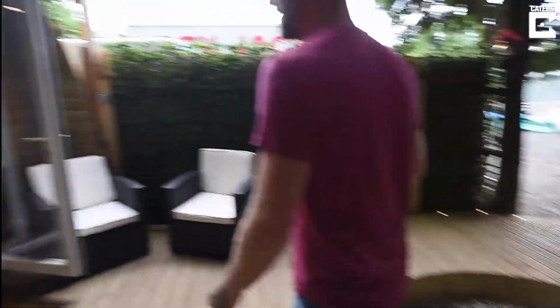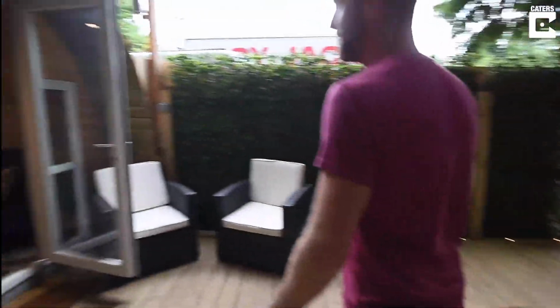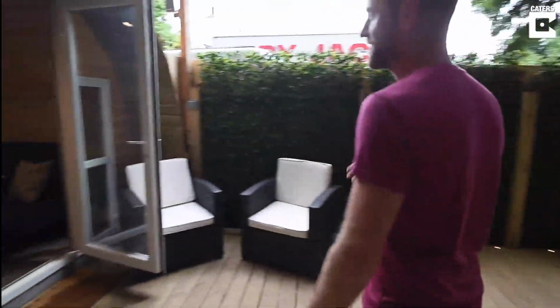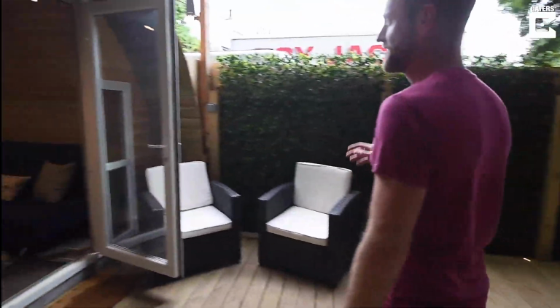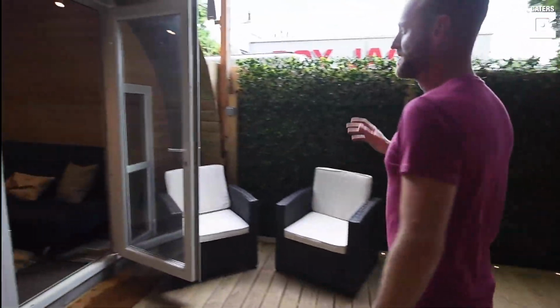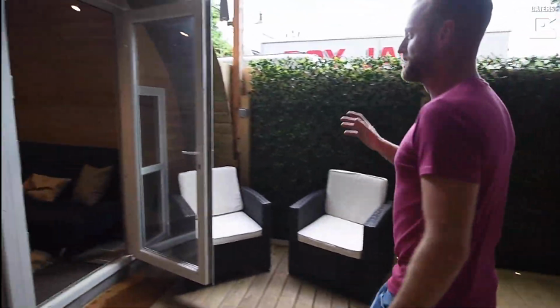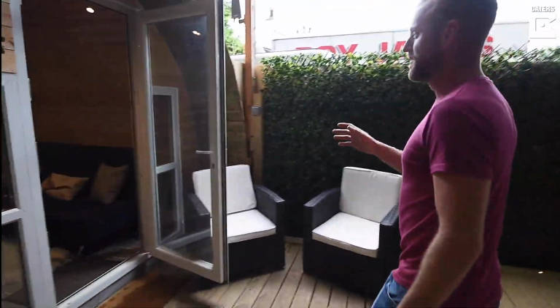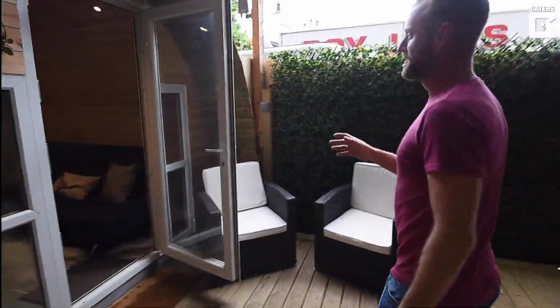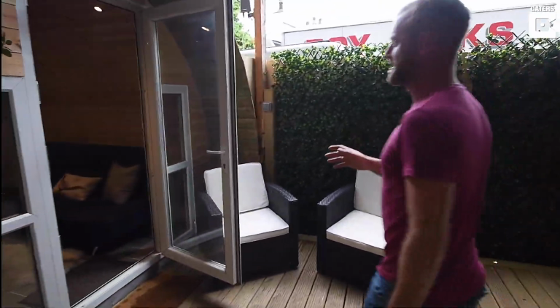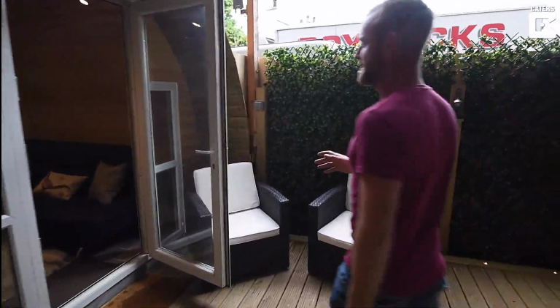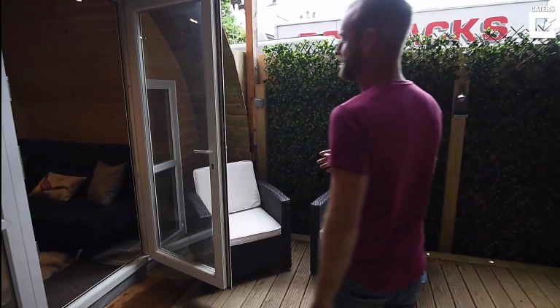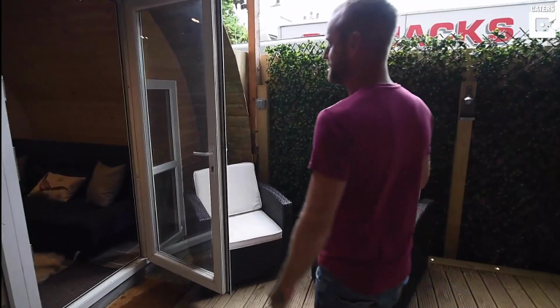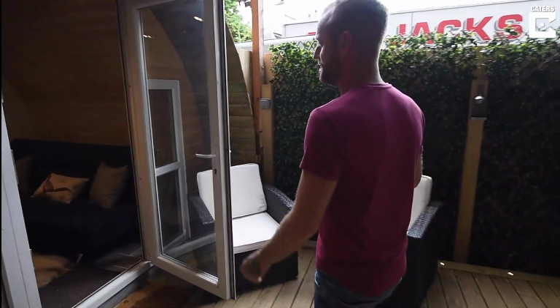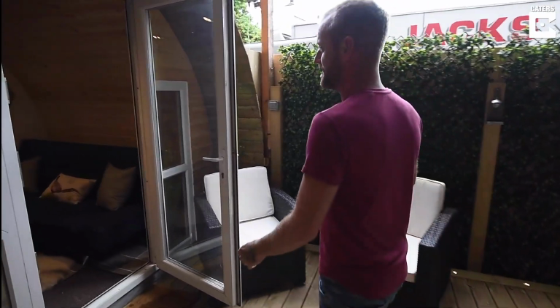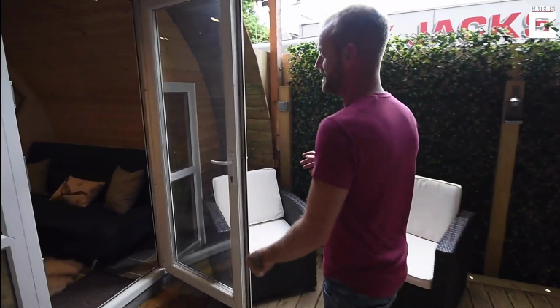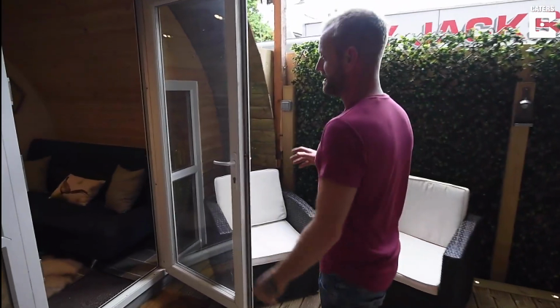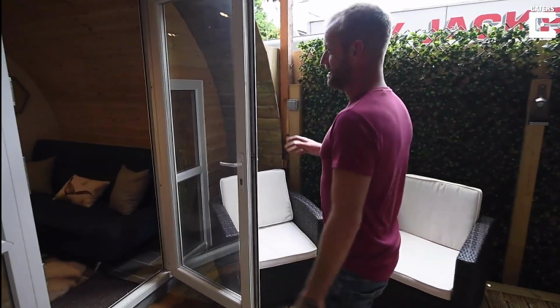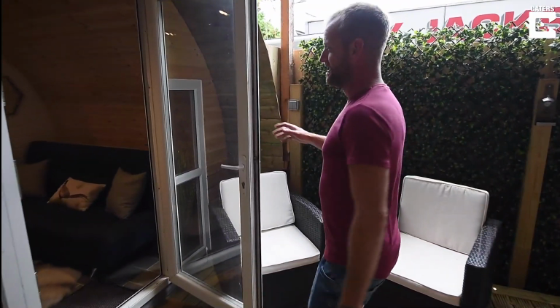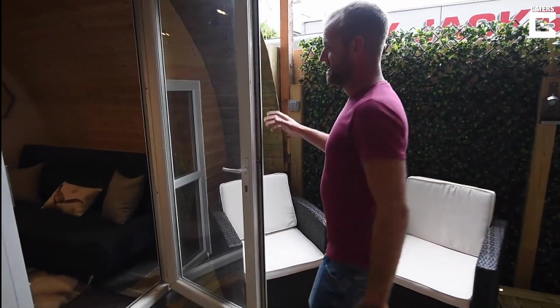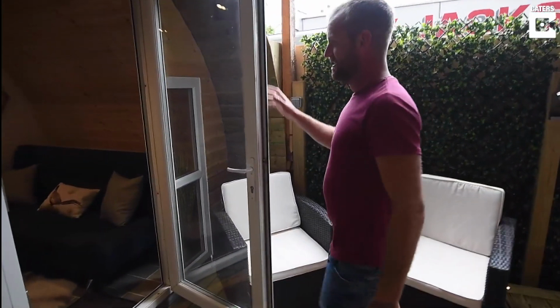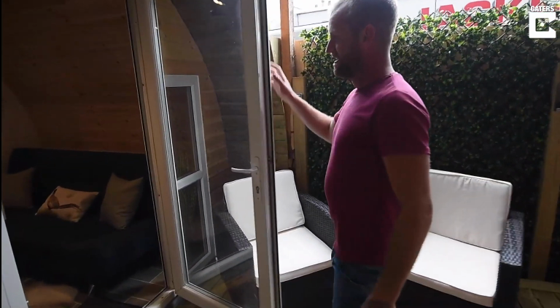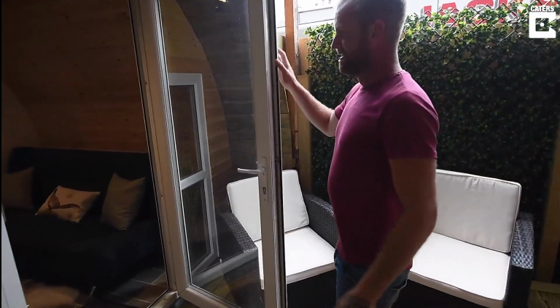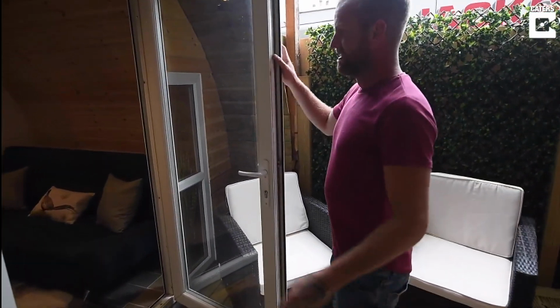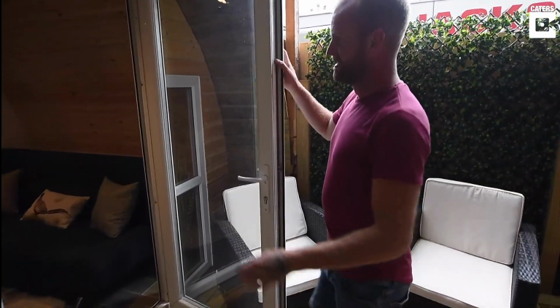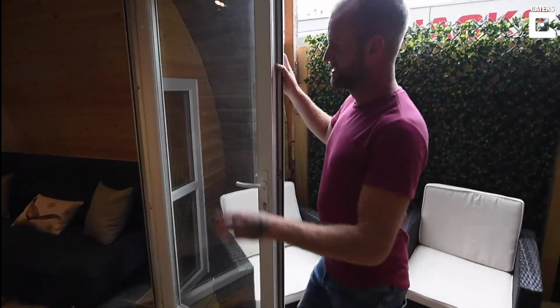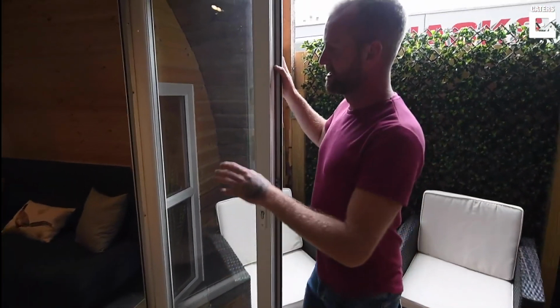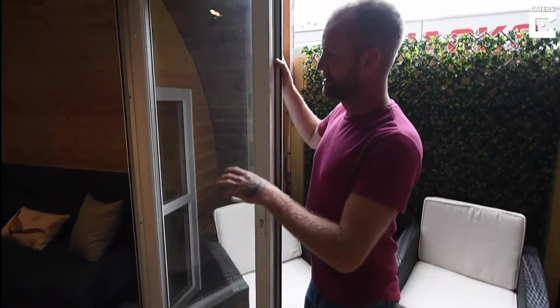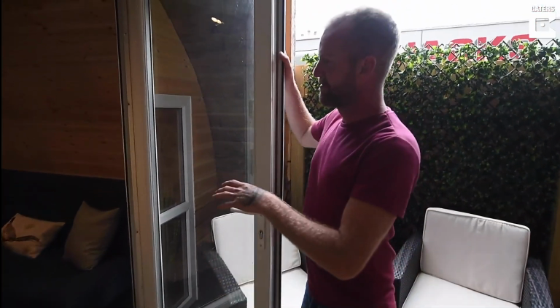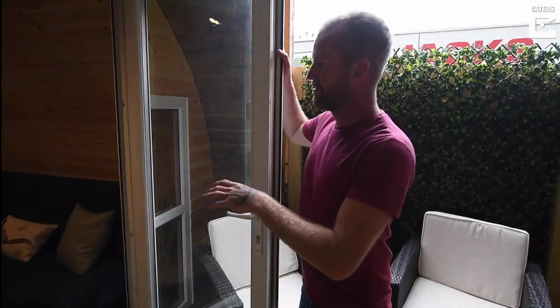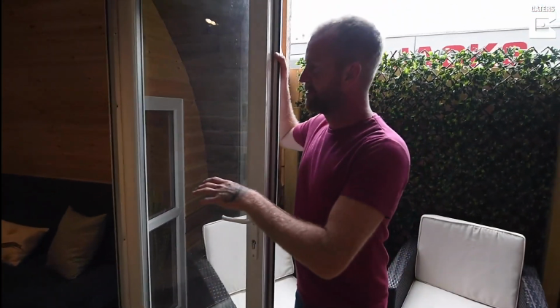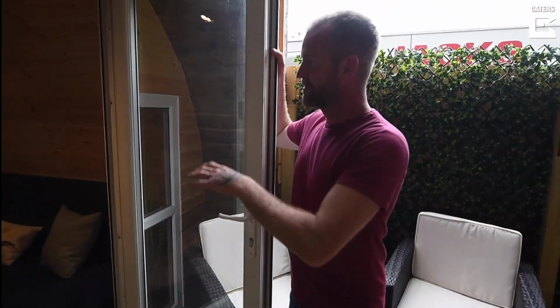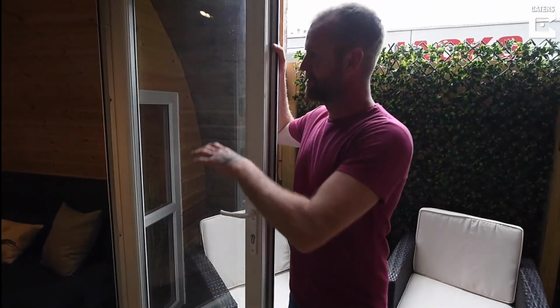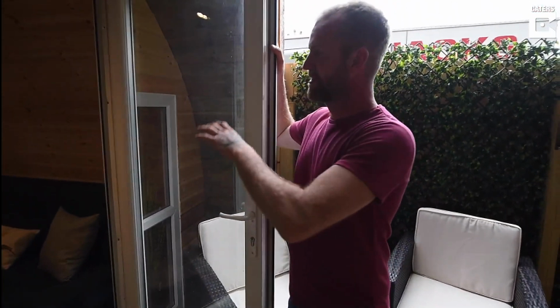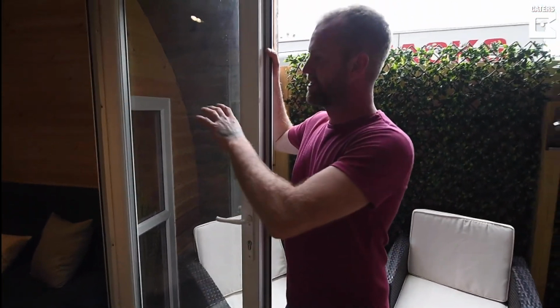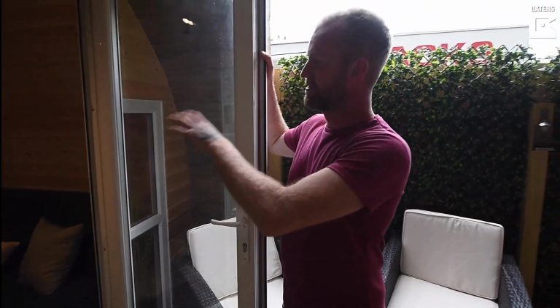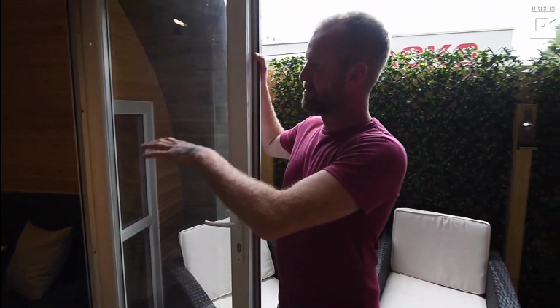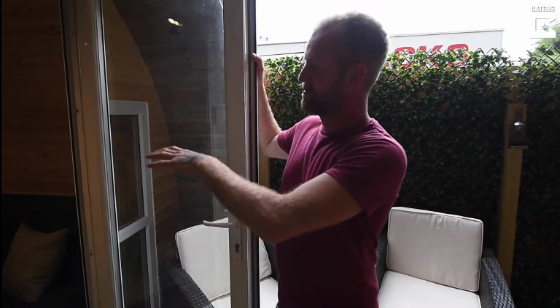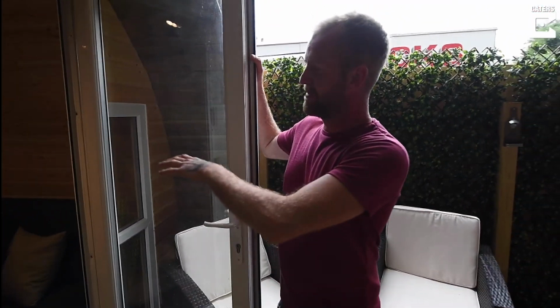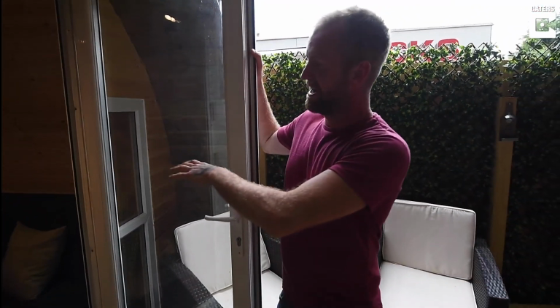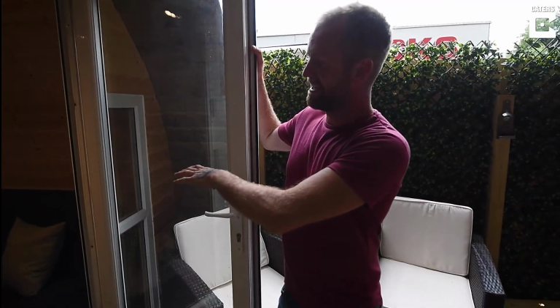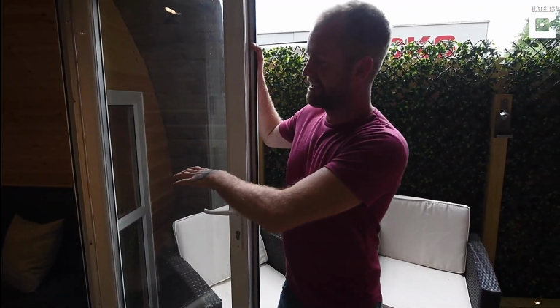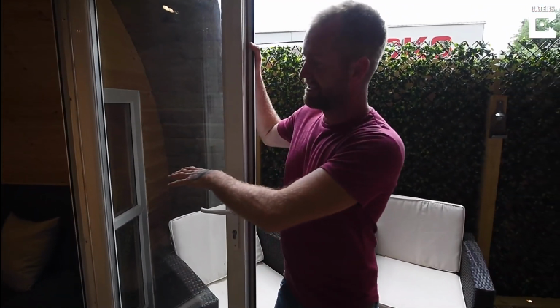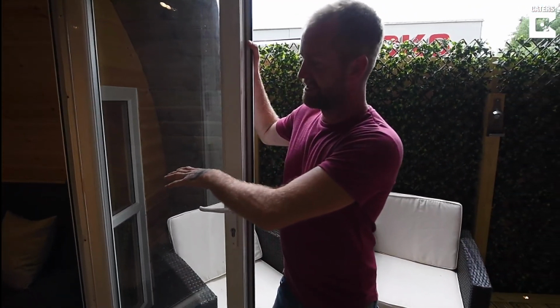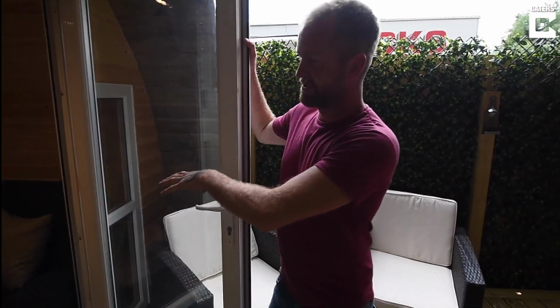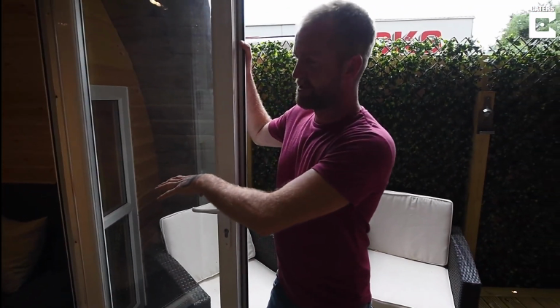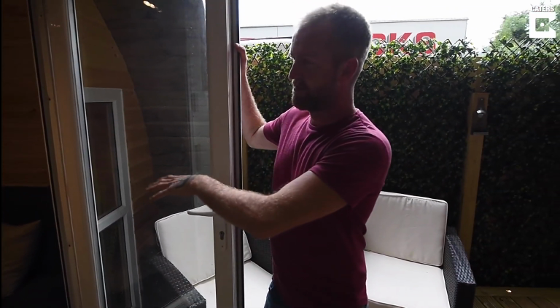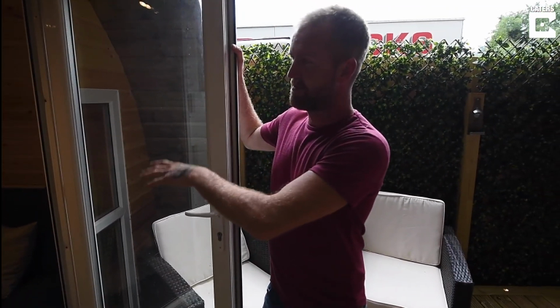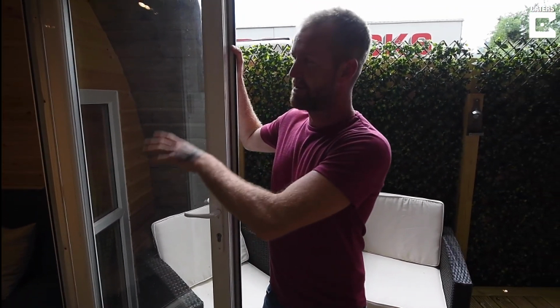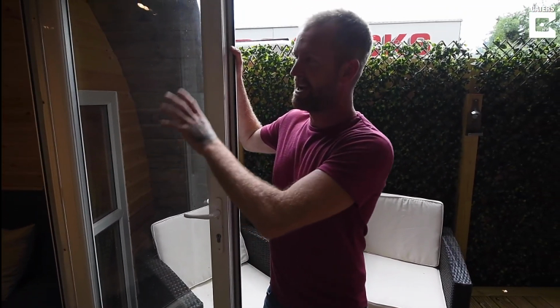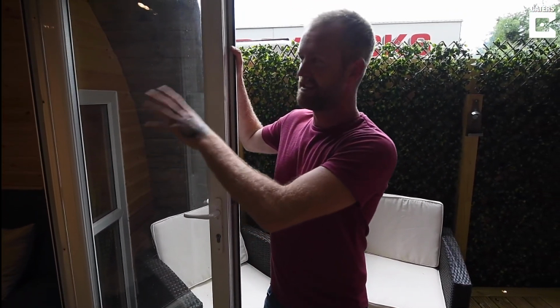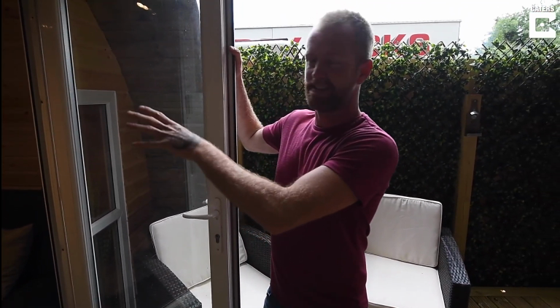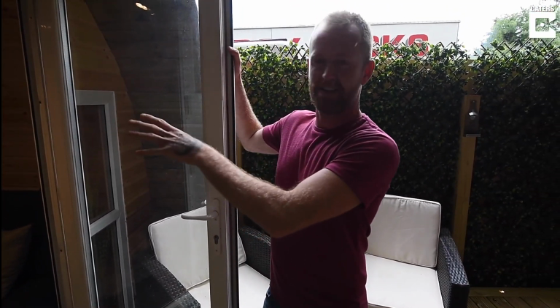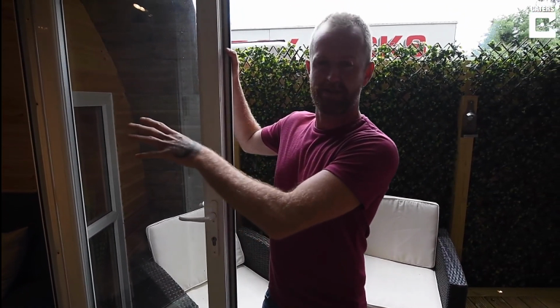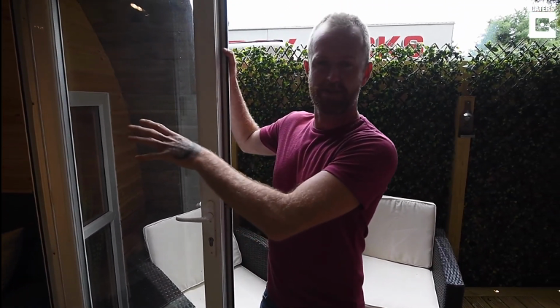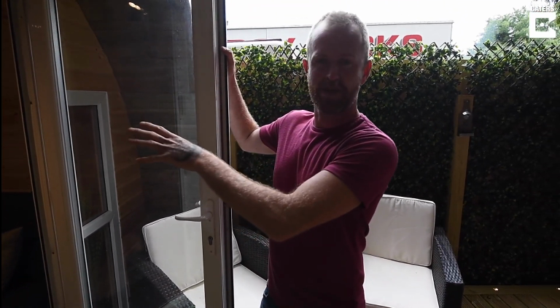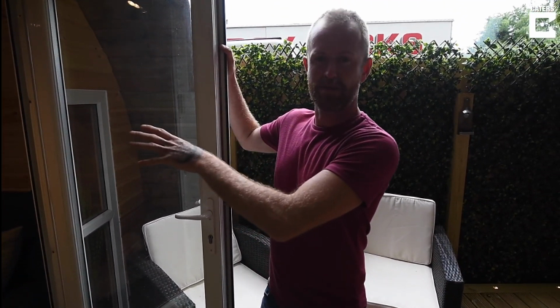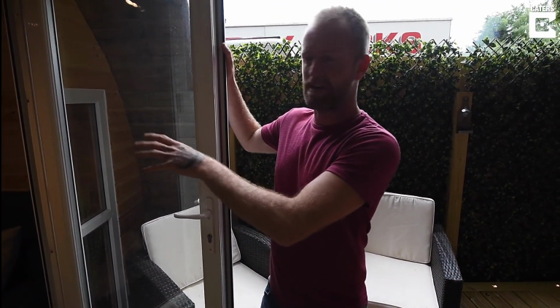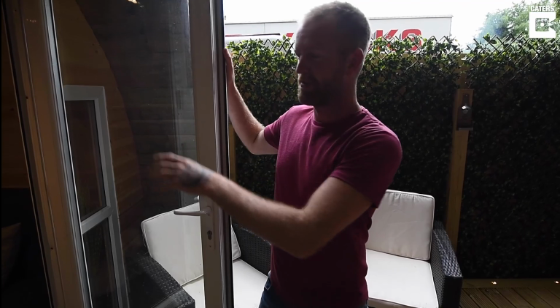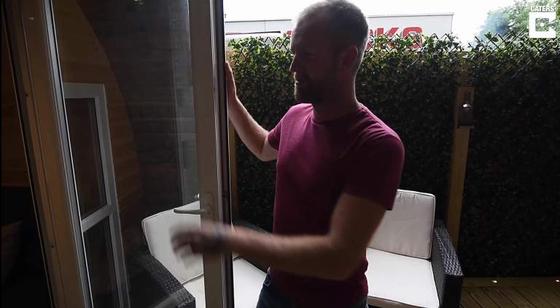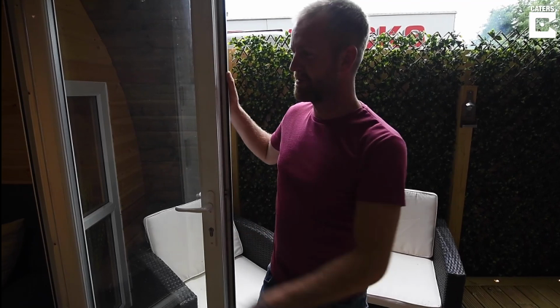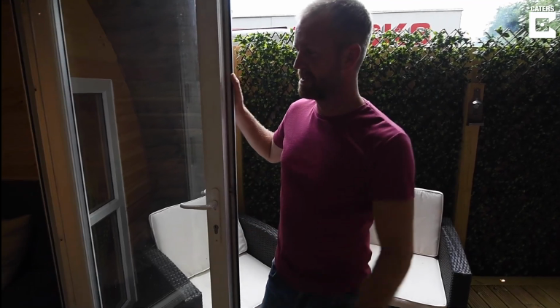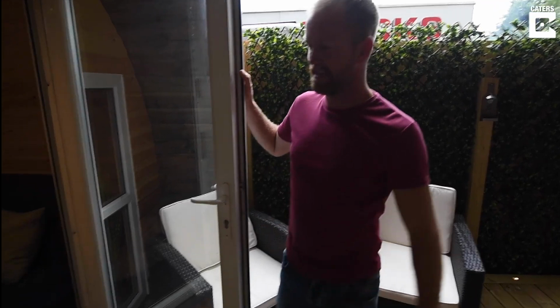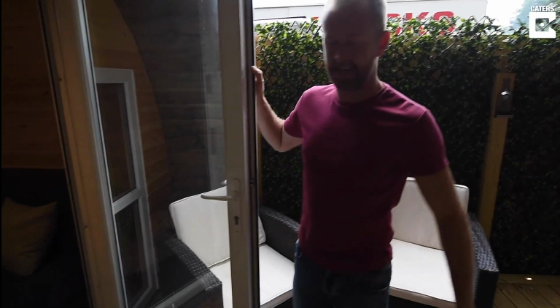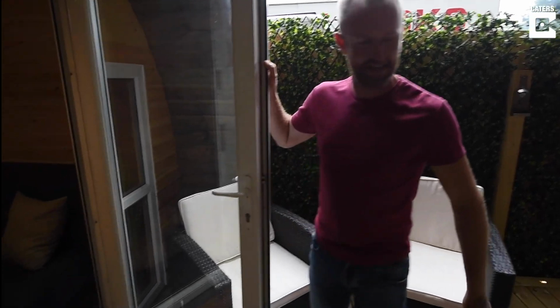Obviously the pod itself — sleeps four, so we've got a double bed, sofa bed, ensuite bathroom in there.